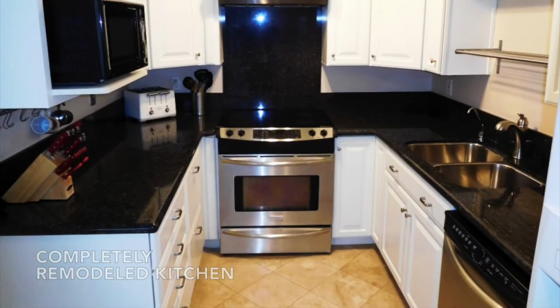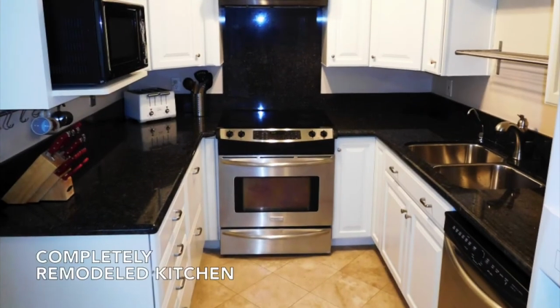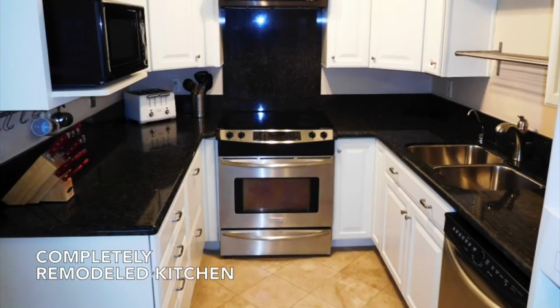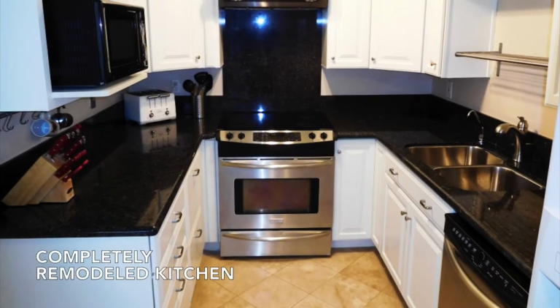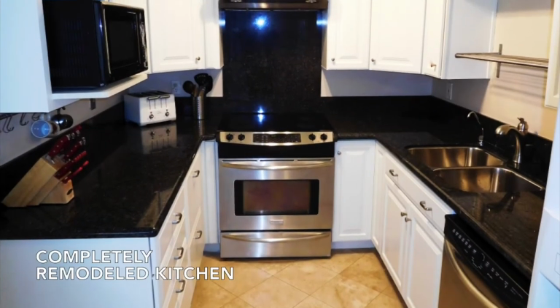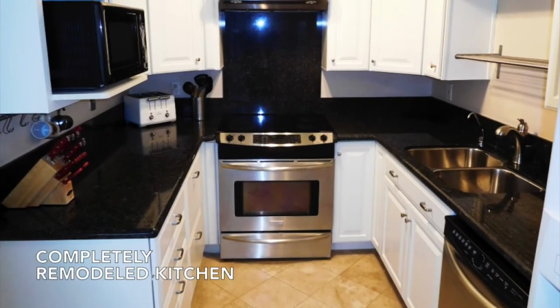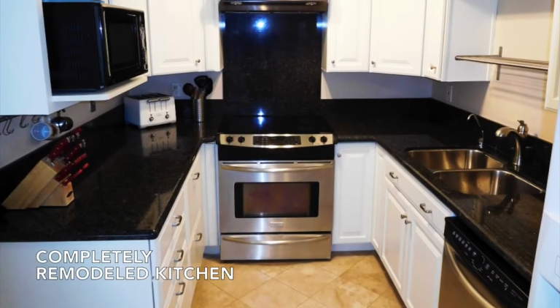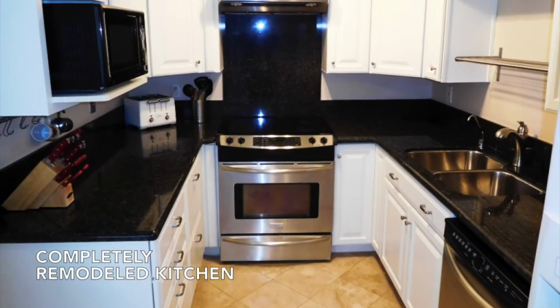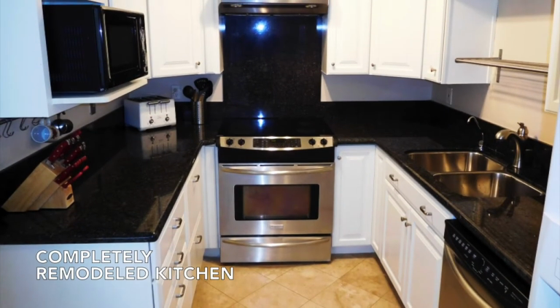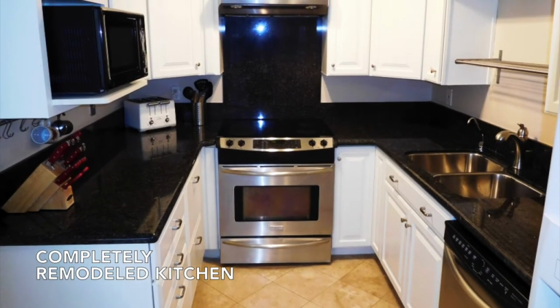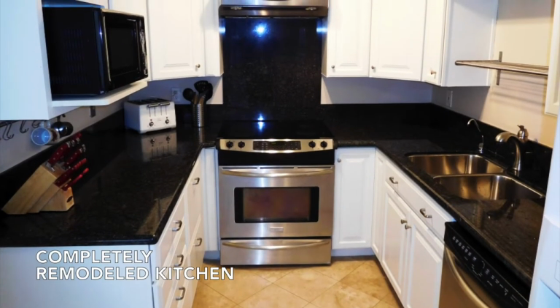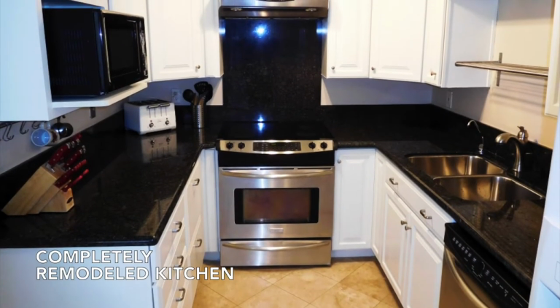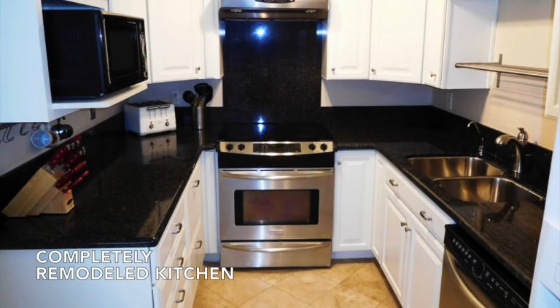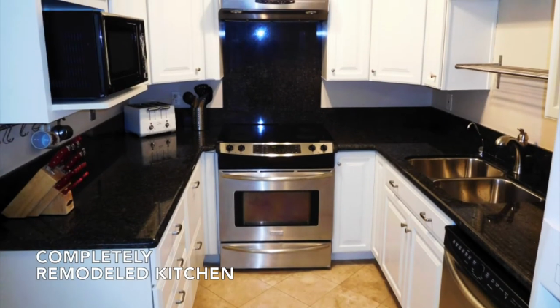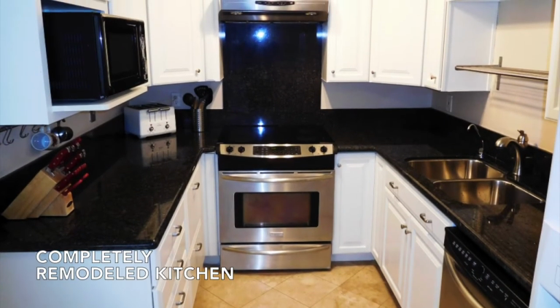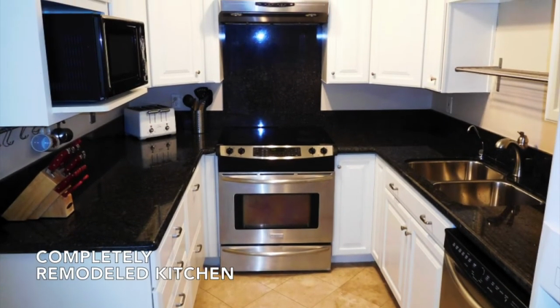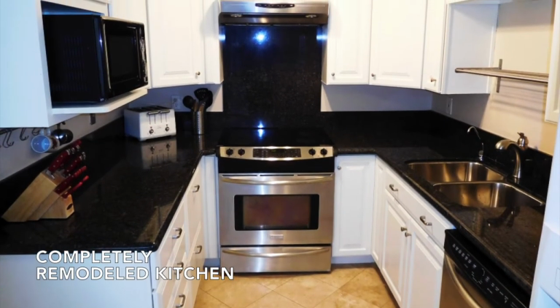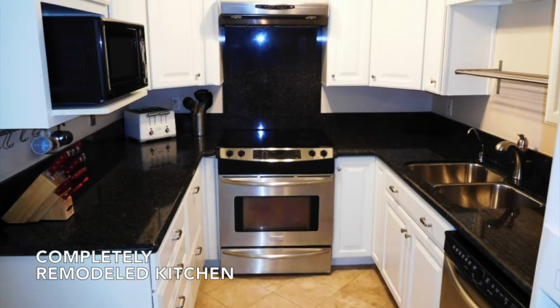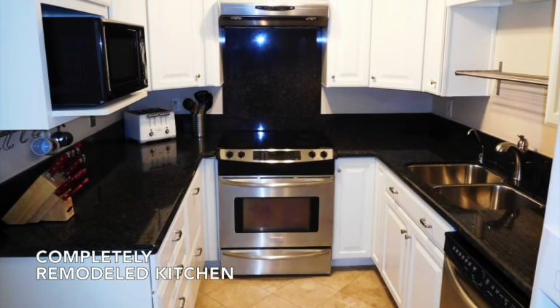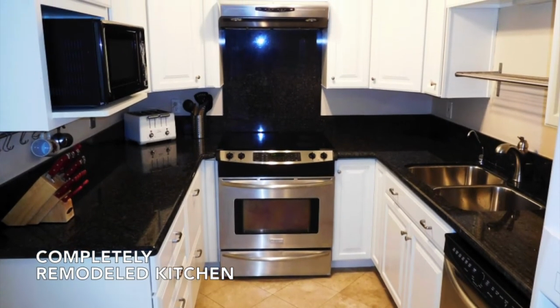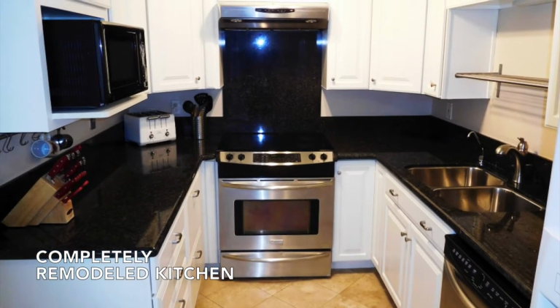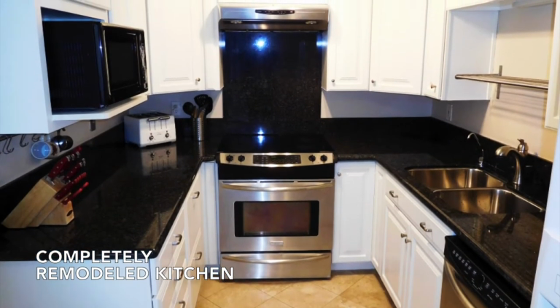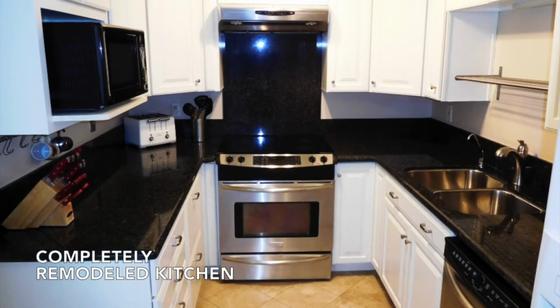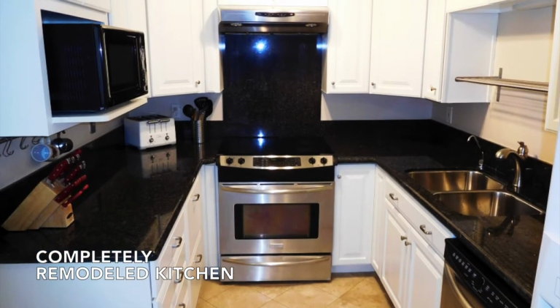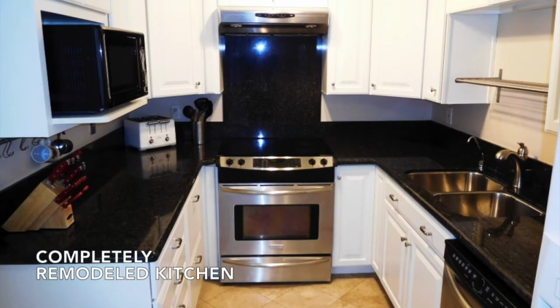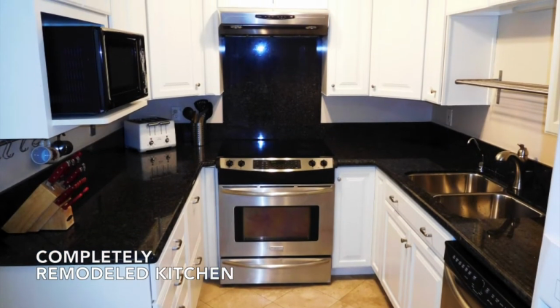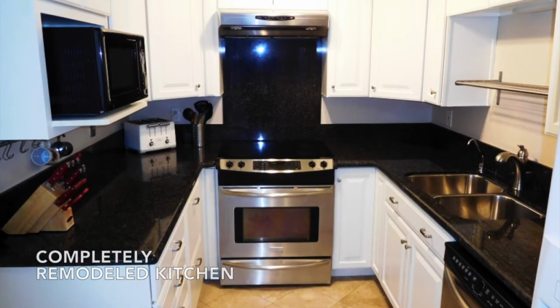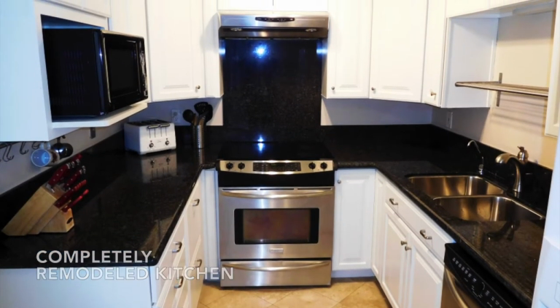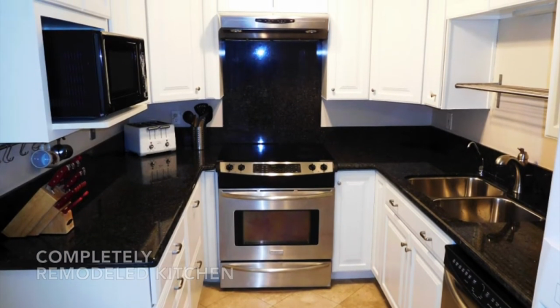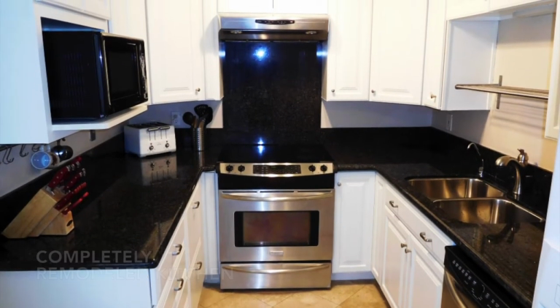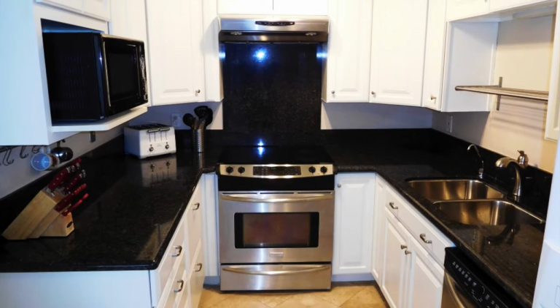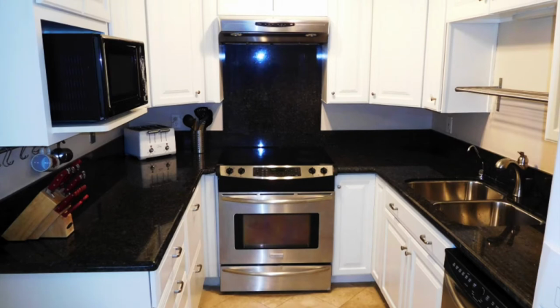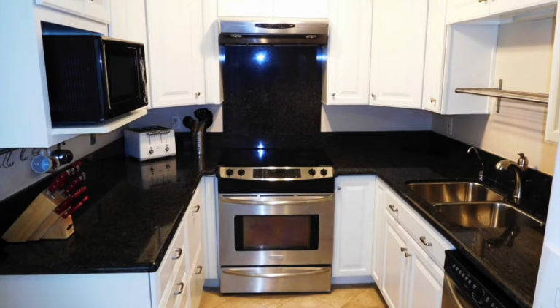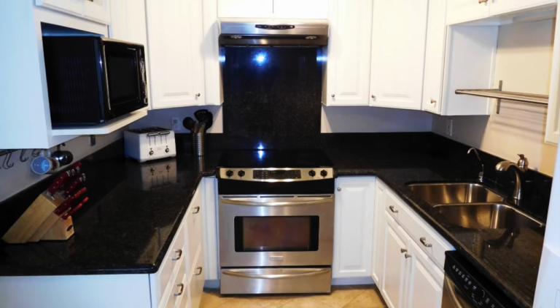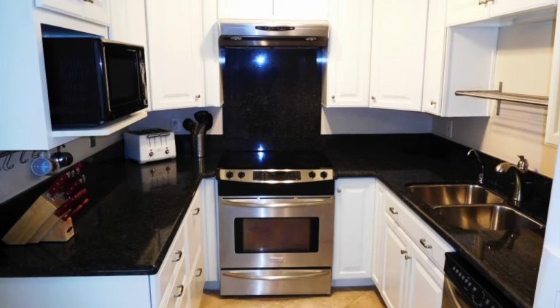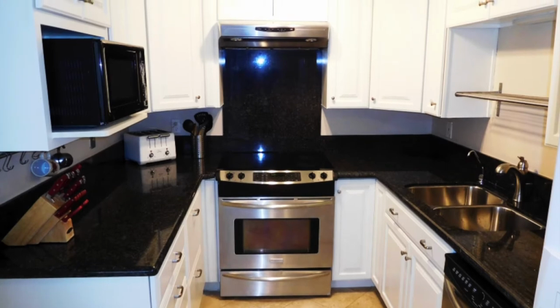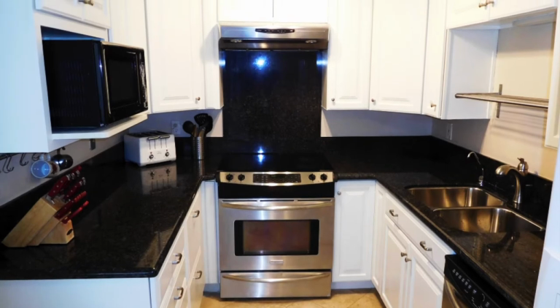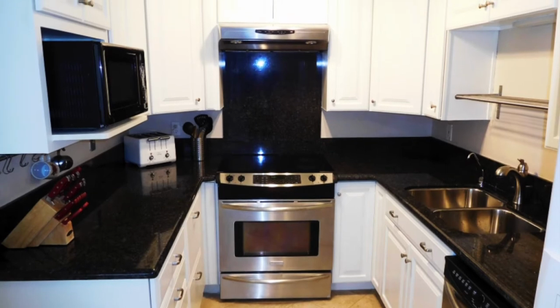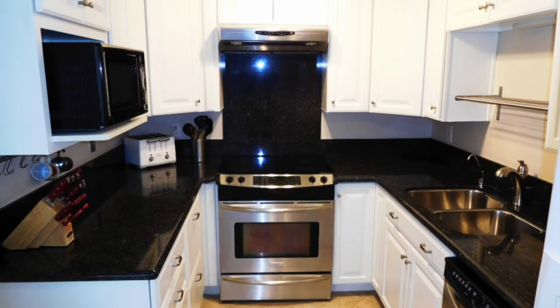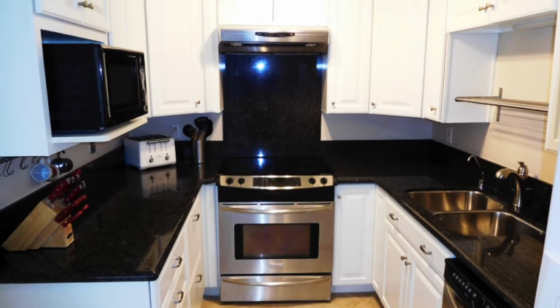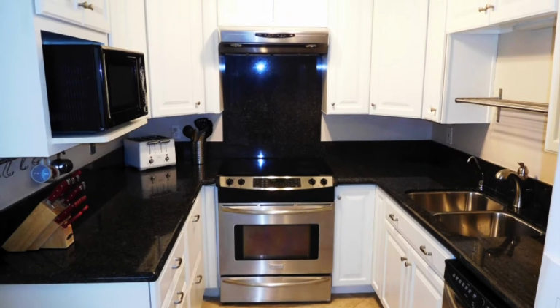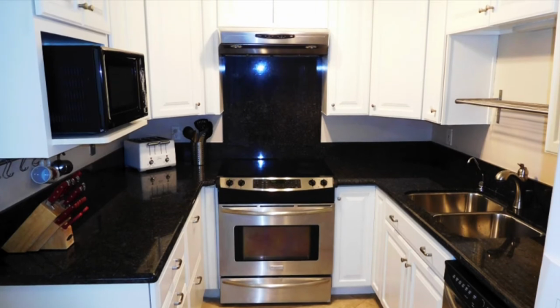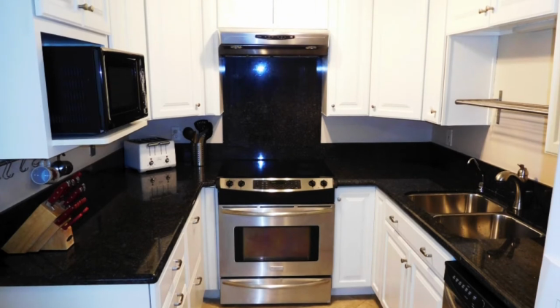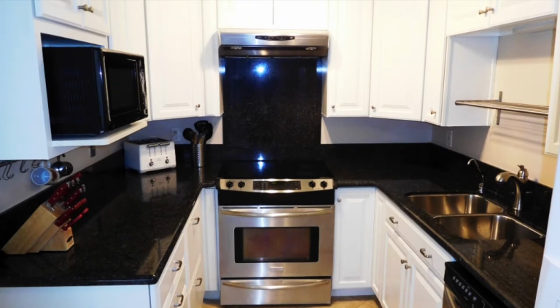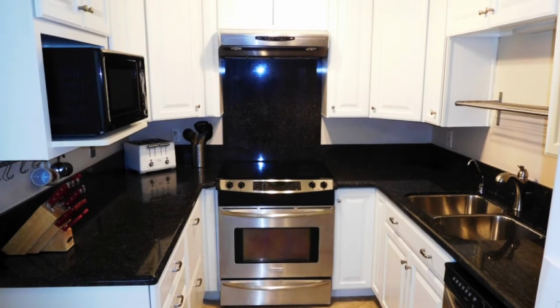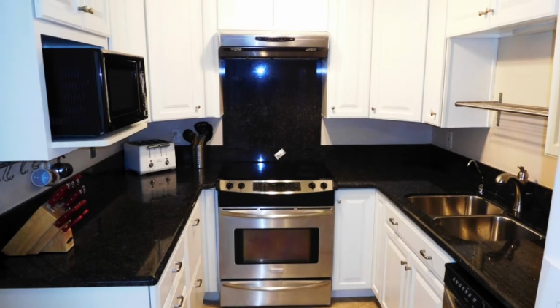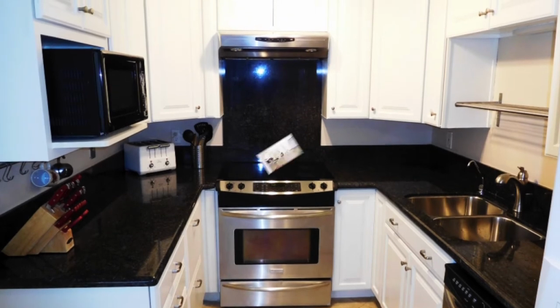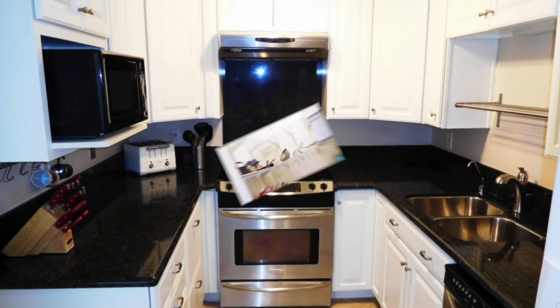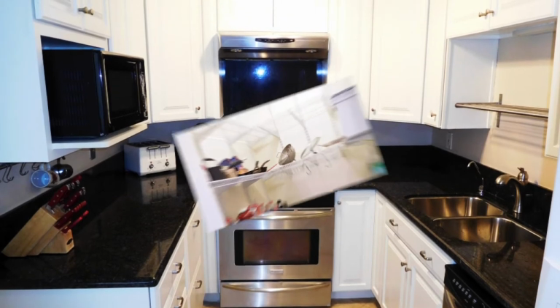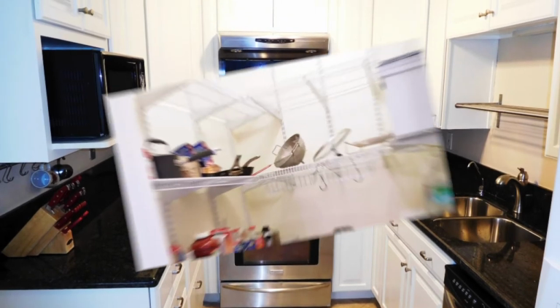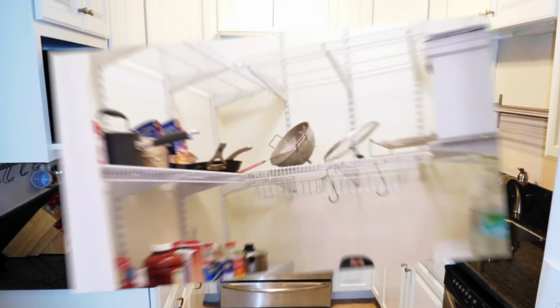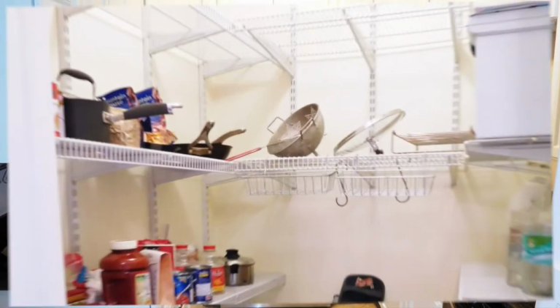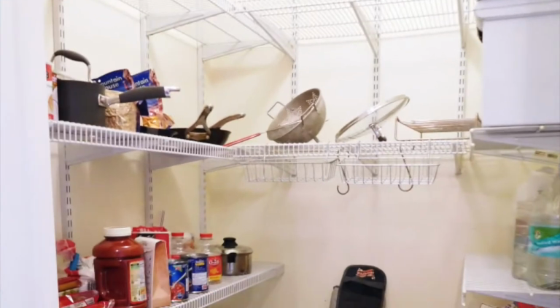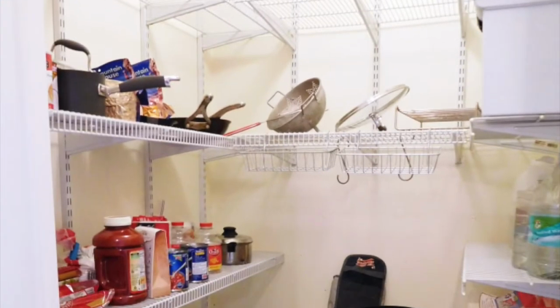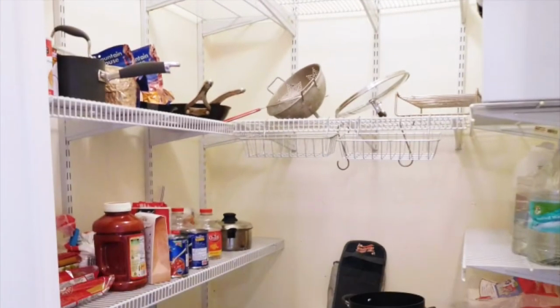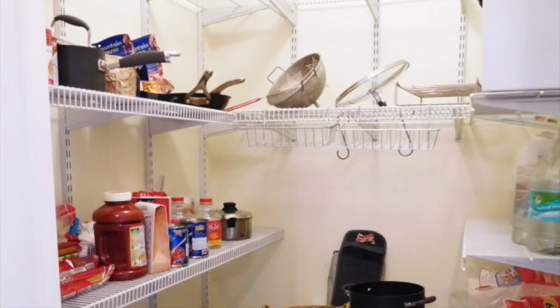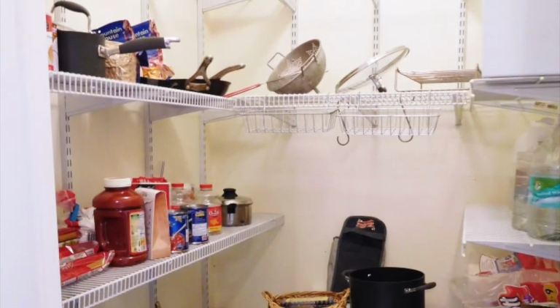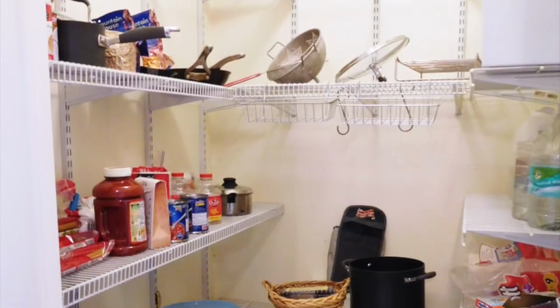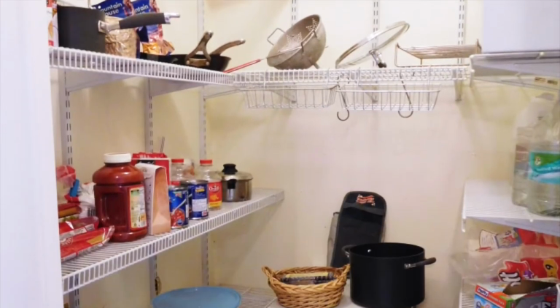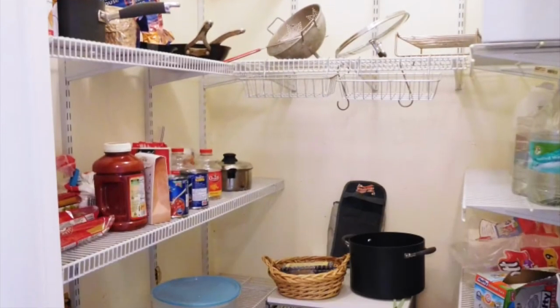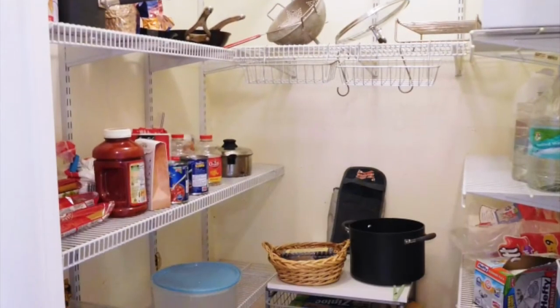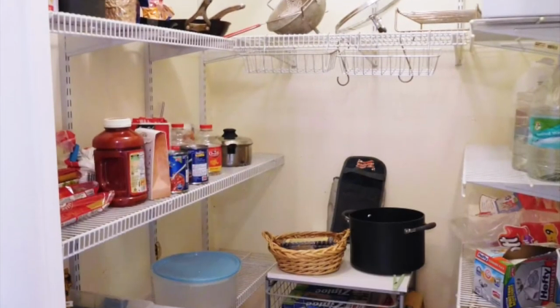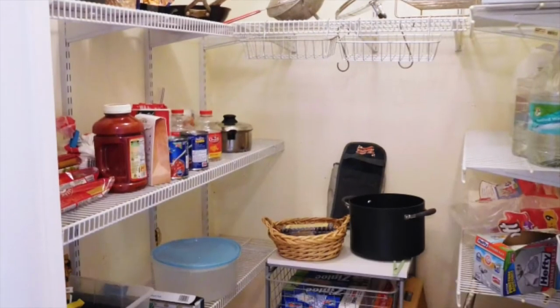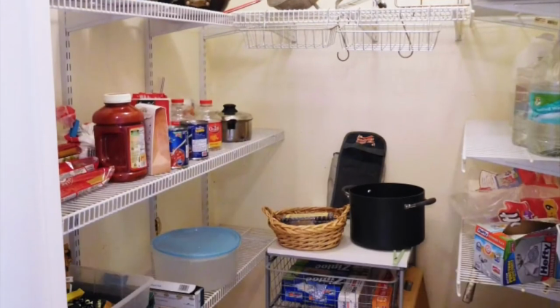Entertaining from this completely remodeled kitchen will be a pleasure. Plus, there is plenty of storage room in the large walk-in pantry.